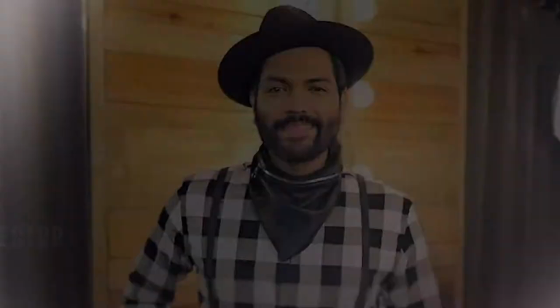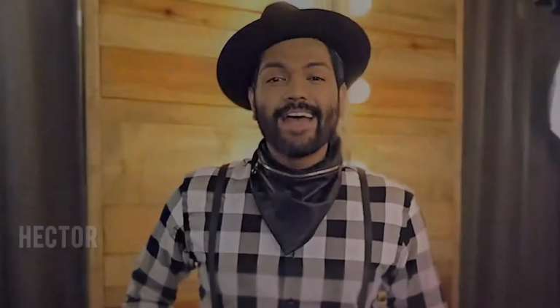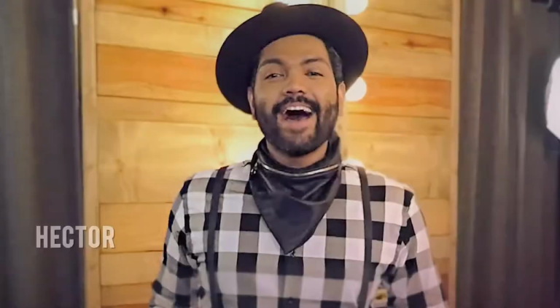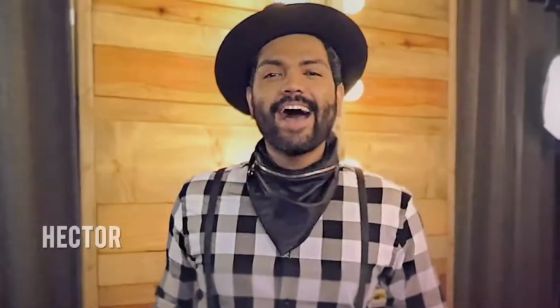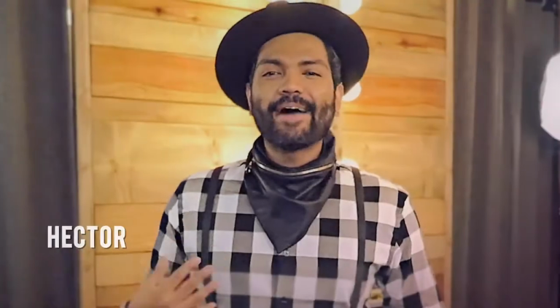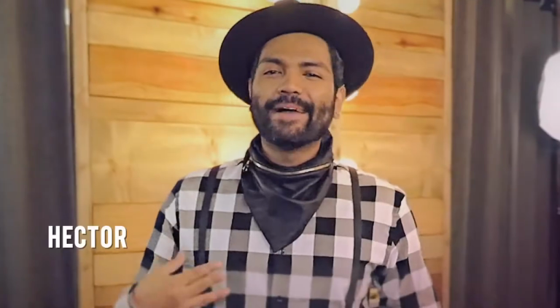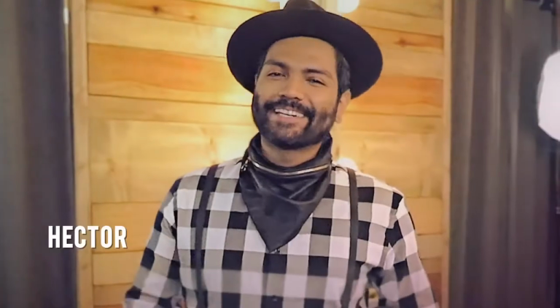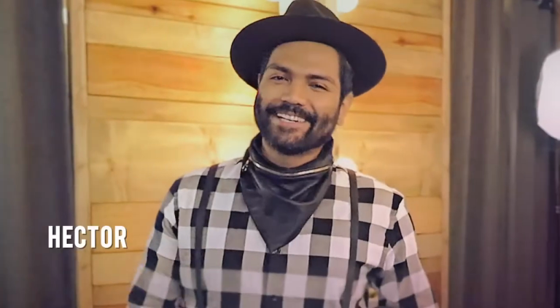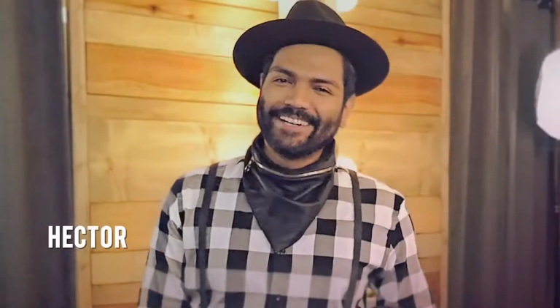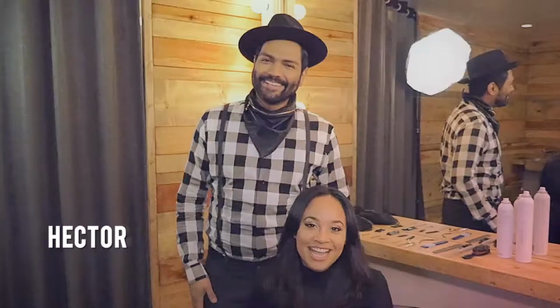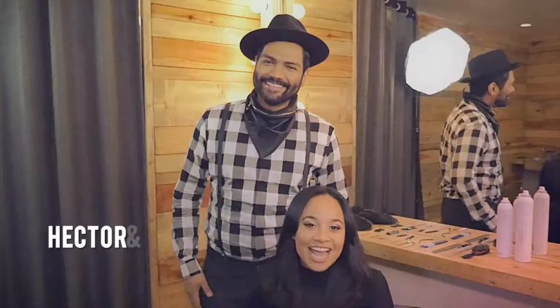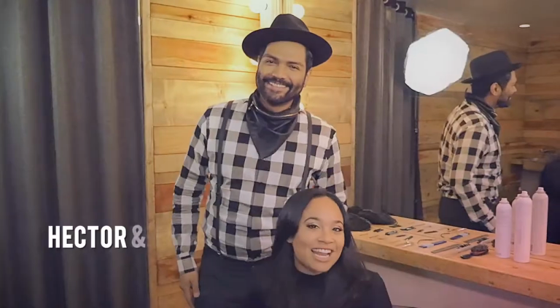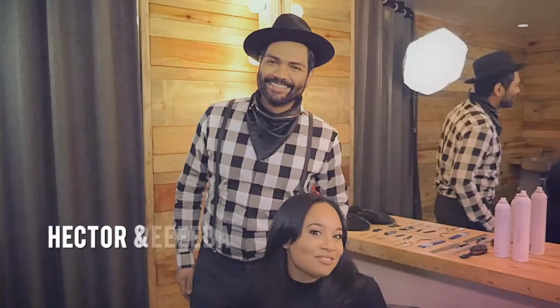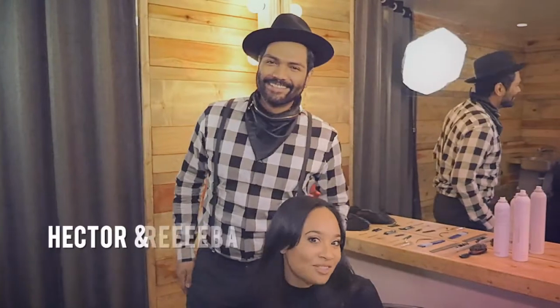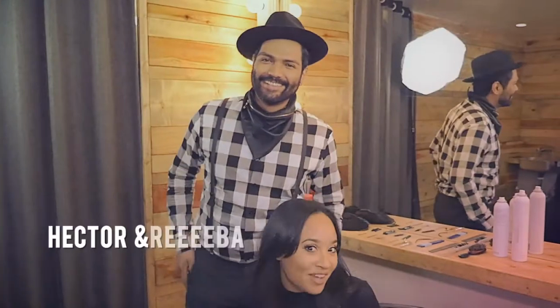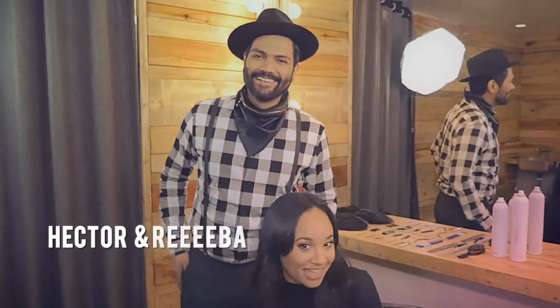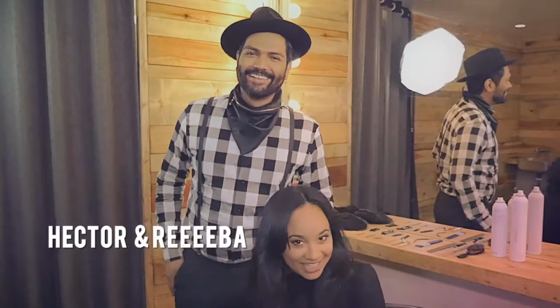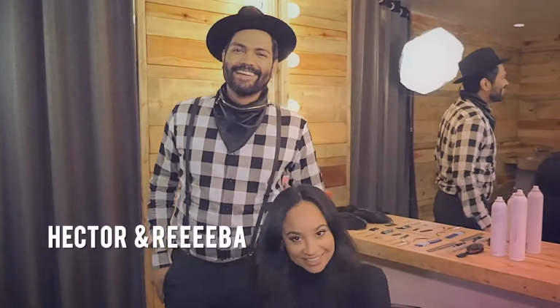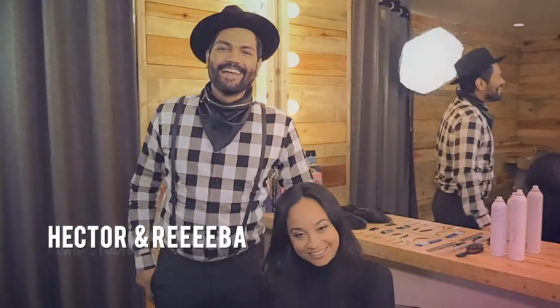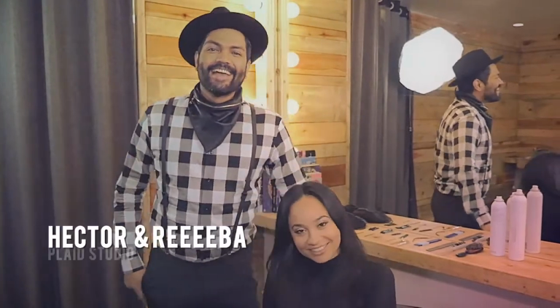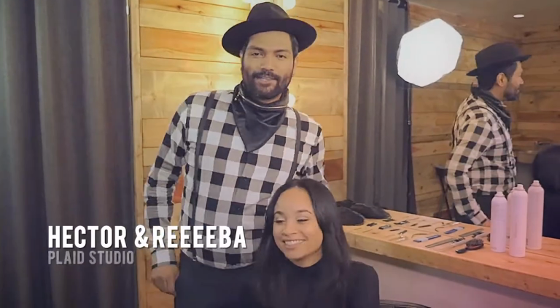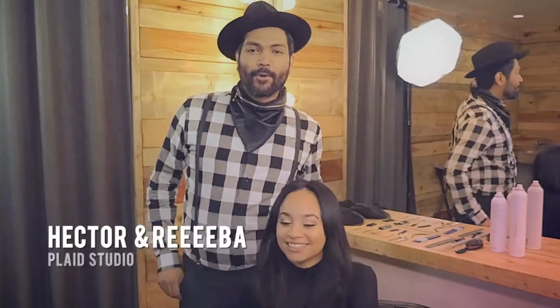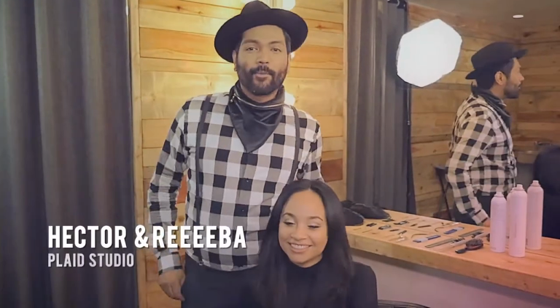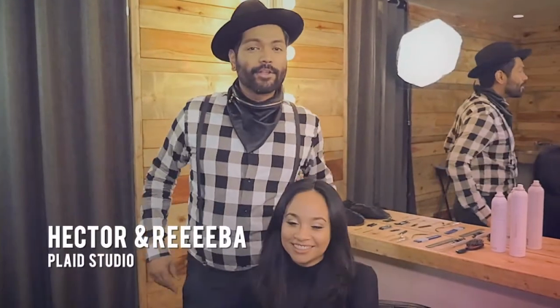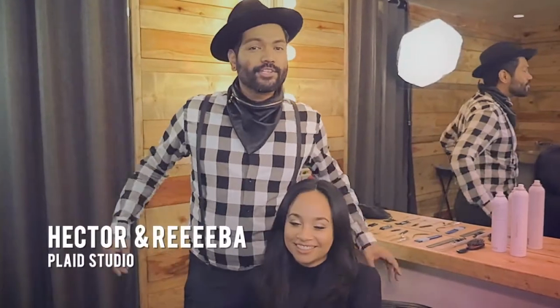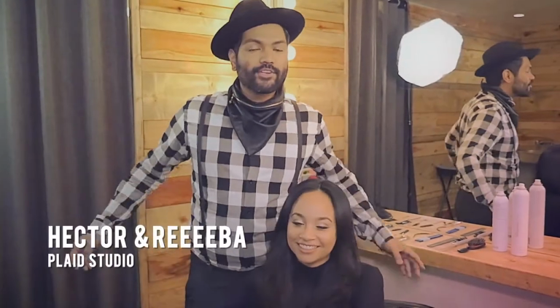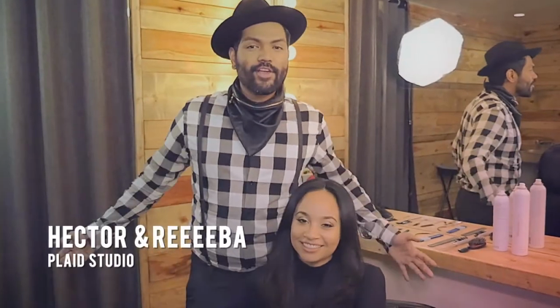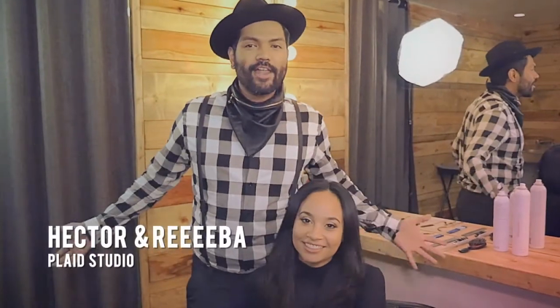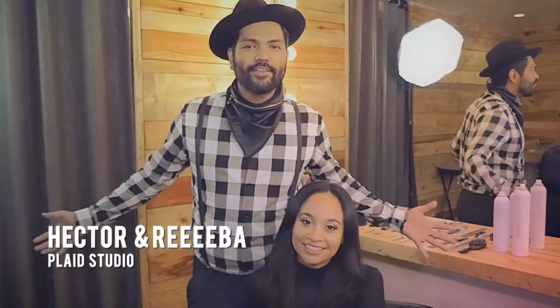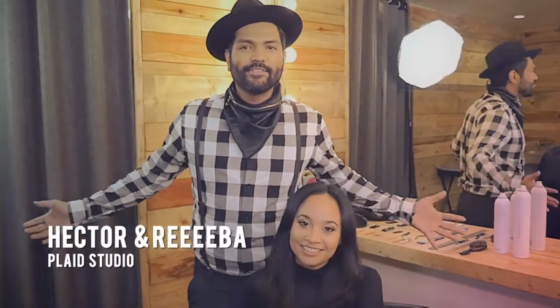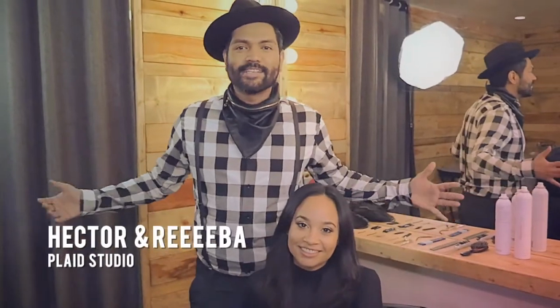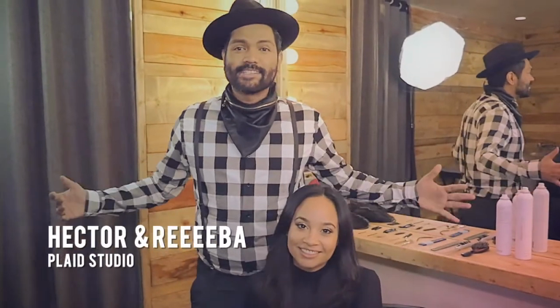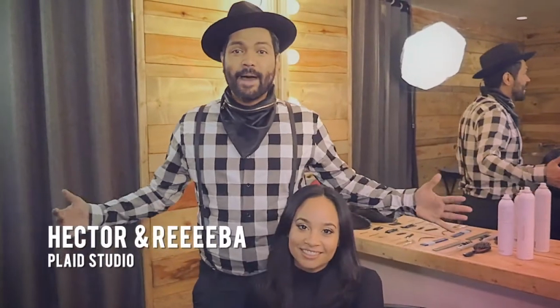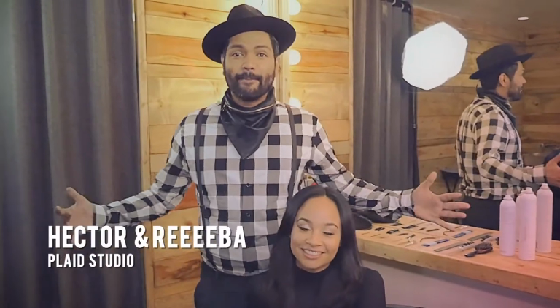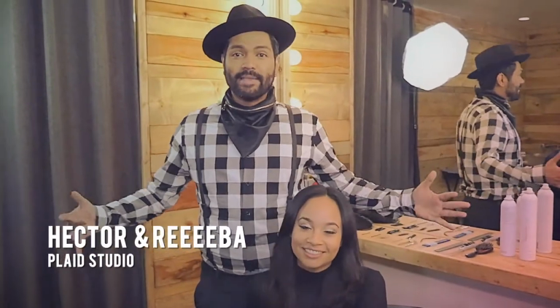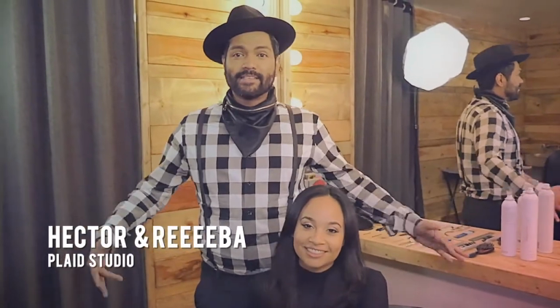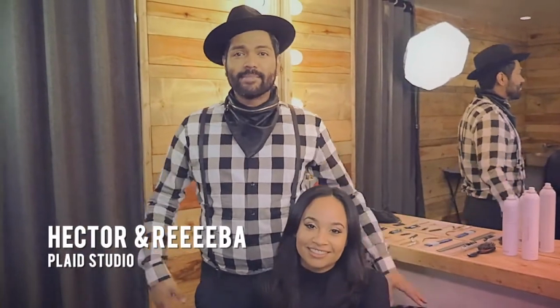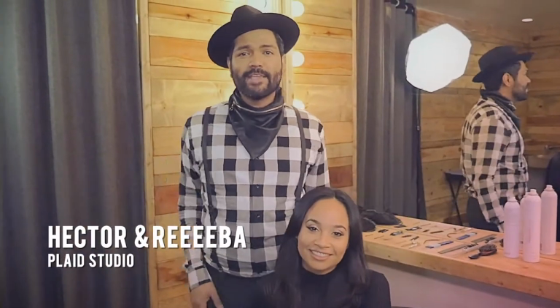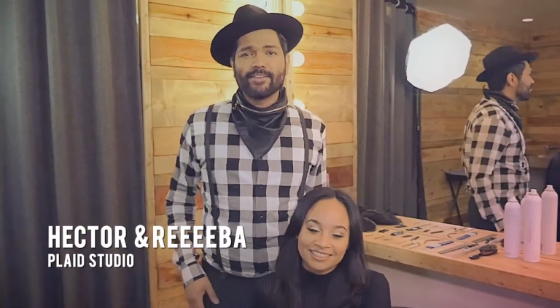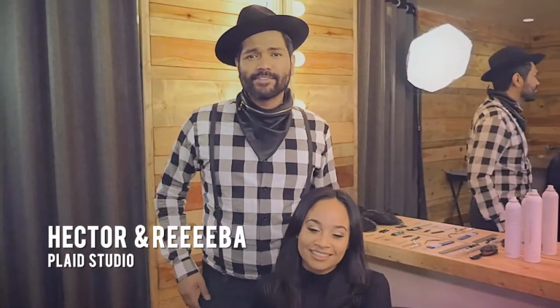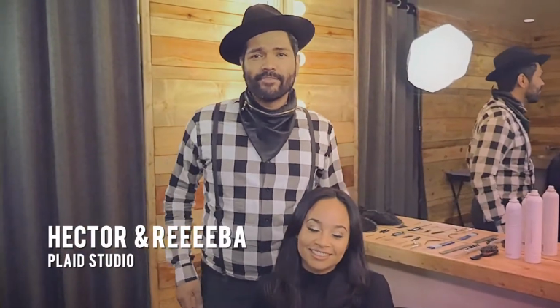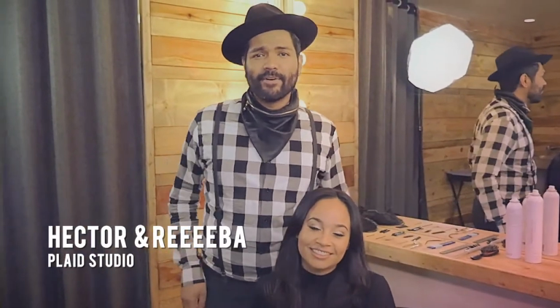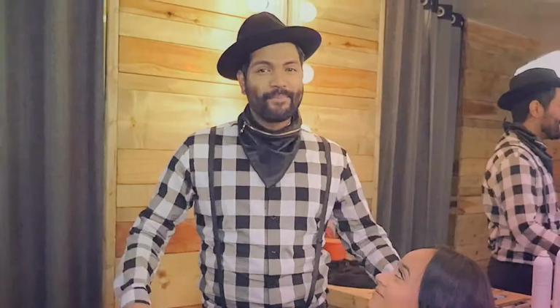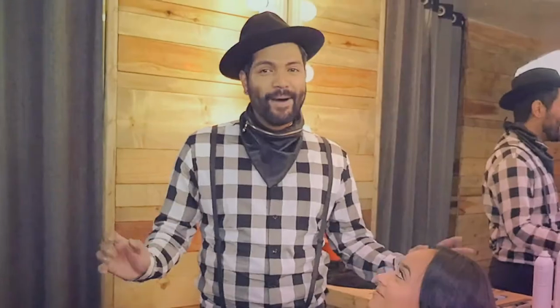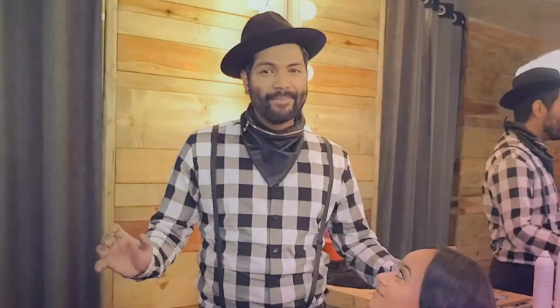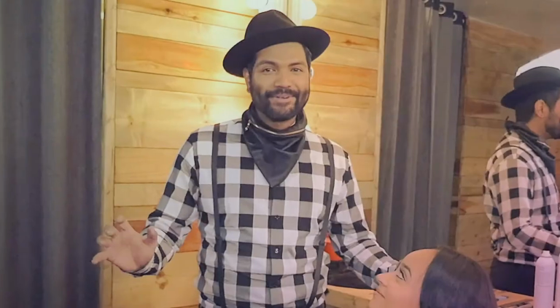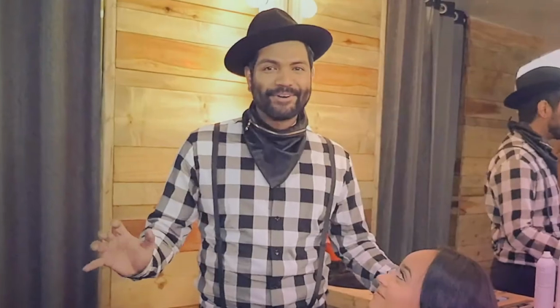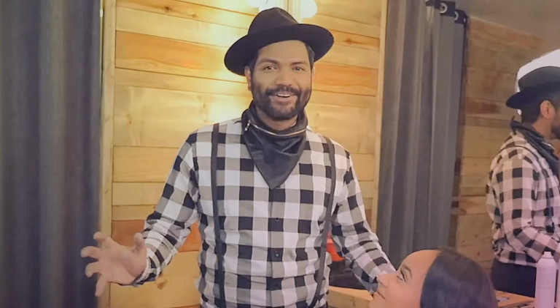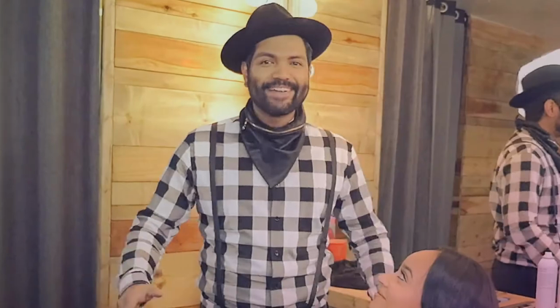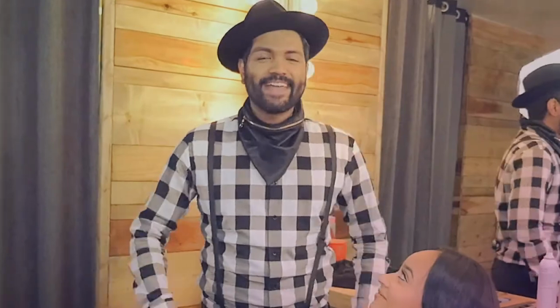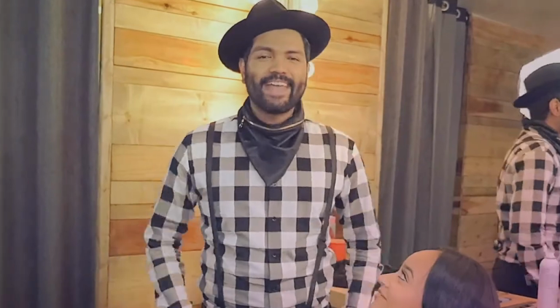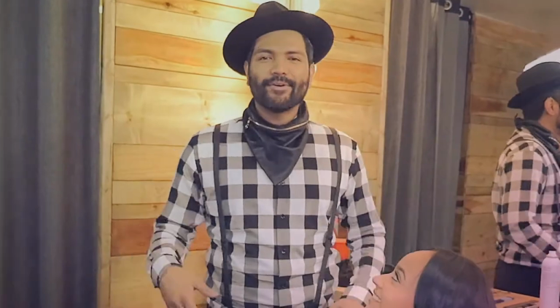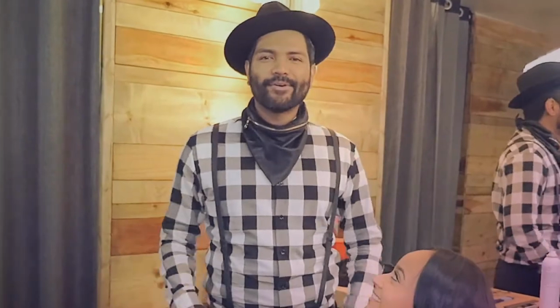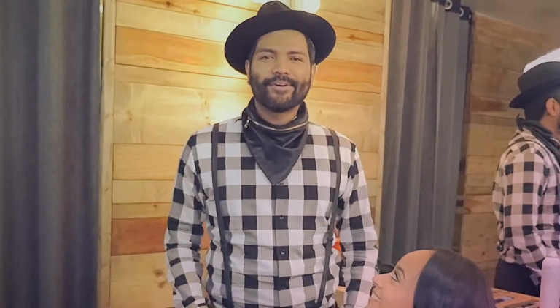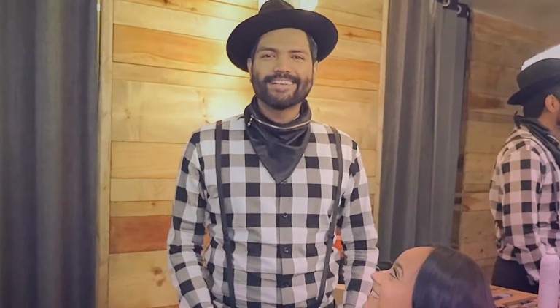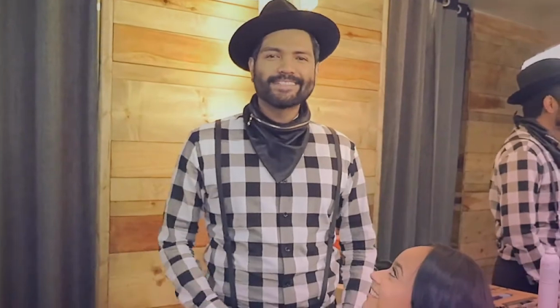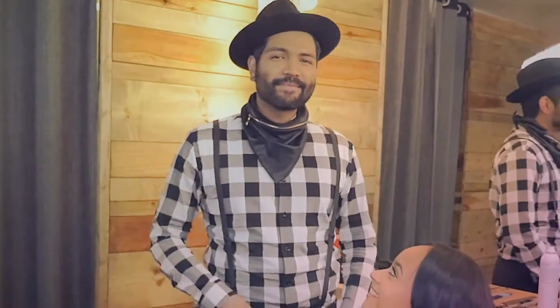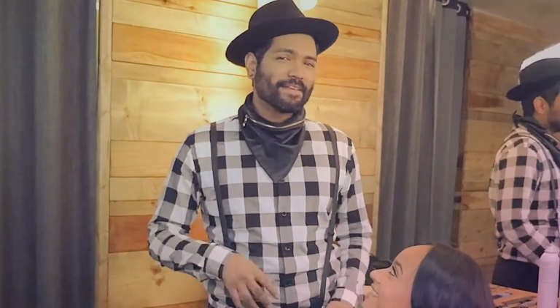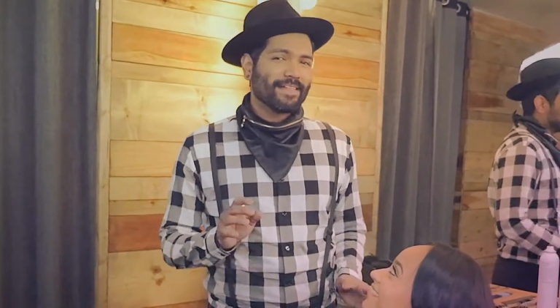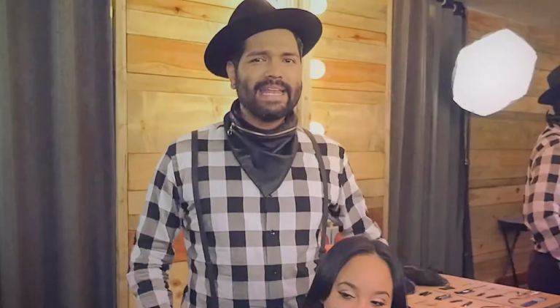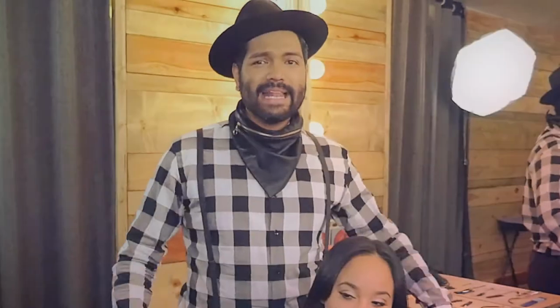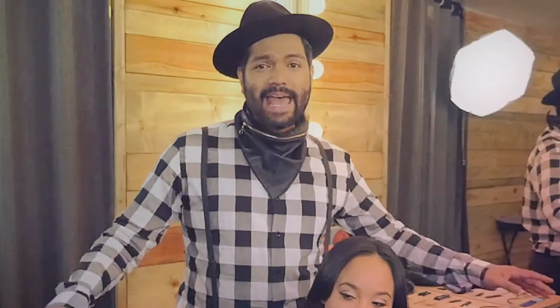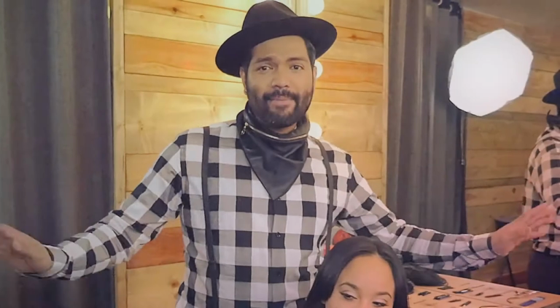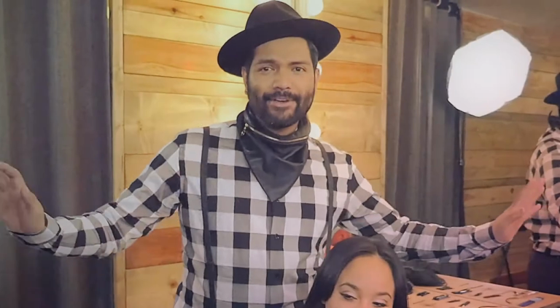Hi, I'm Hector. And I'm Rebecca. And today we're going to show you how to use a top piece to make yourself a pompadour or something glamorous.